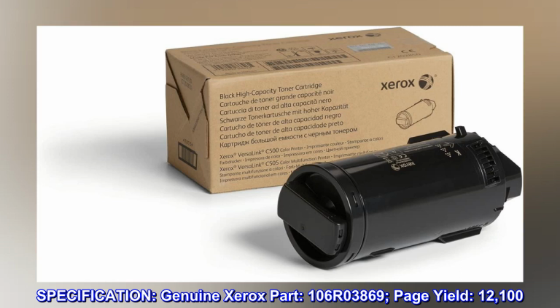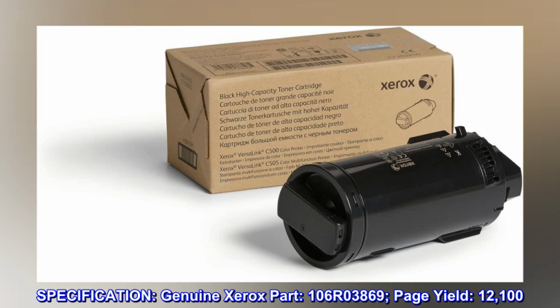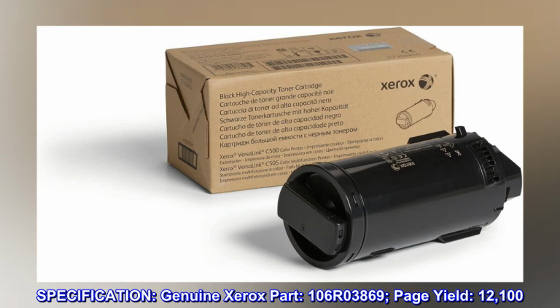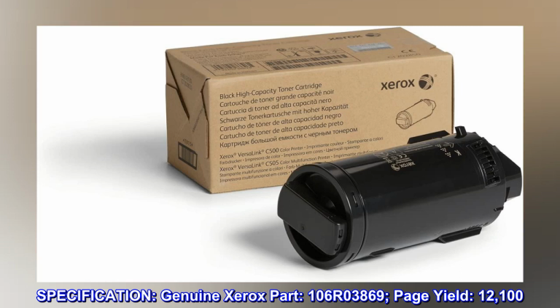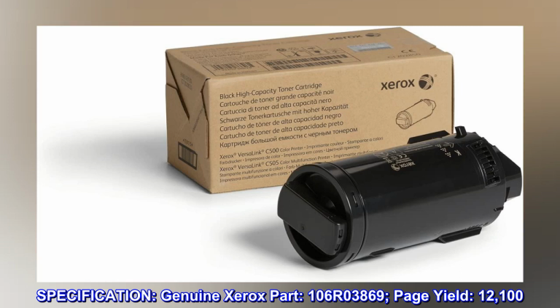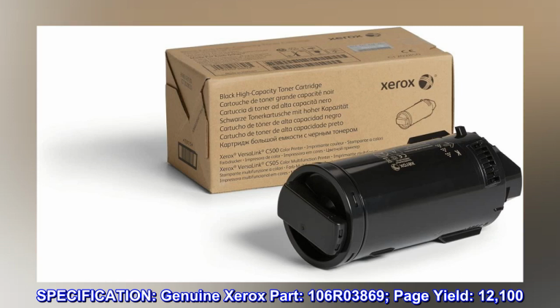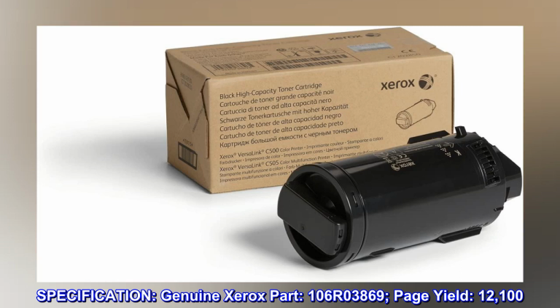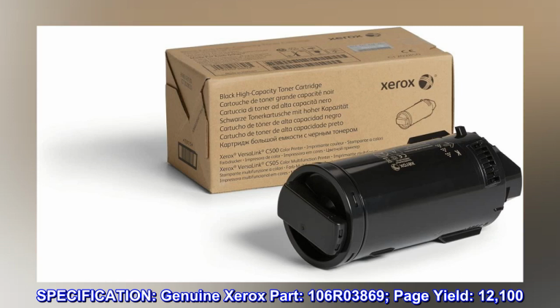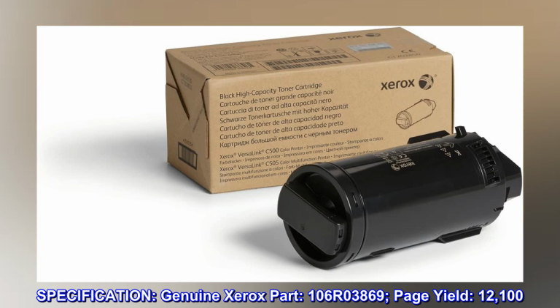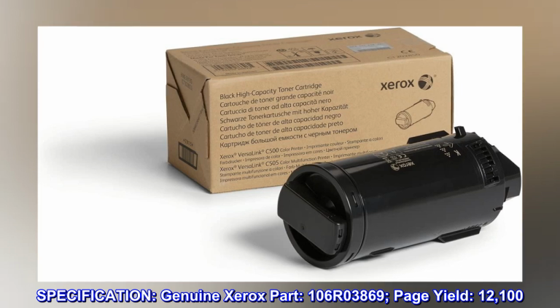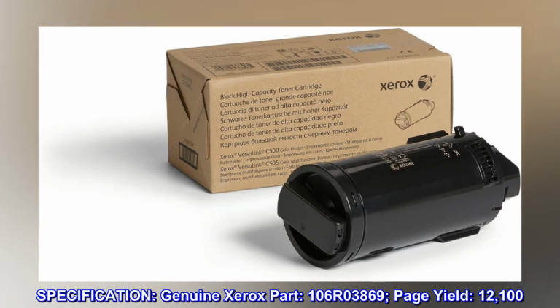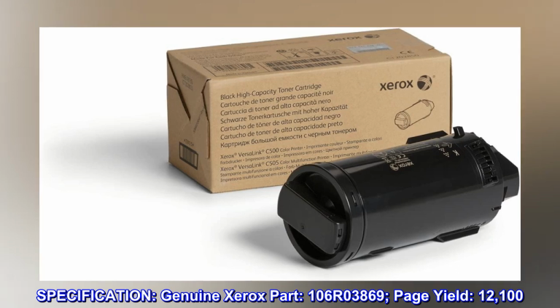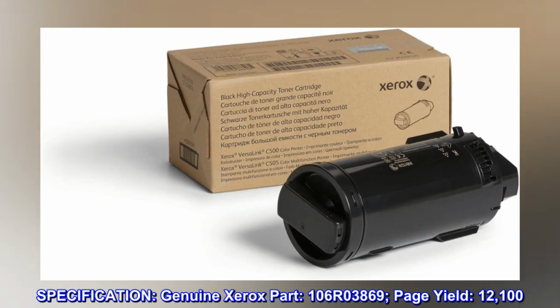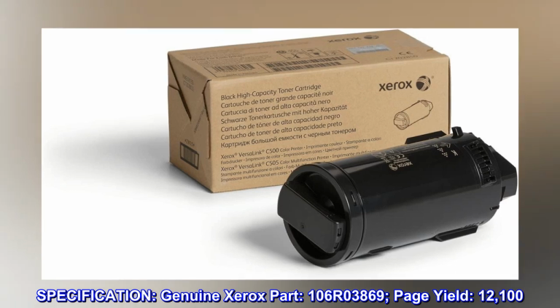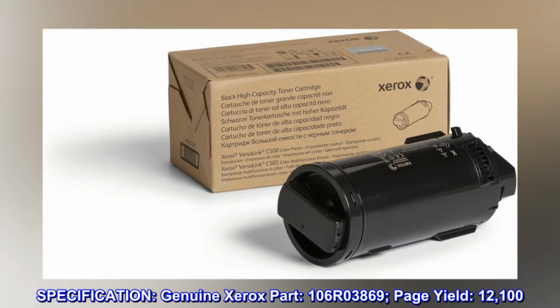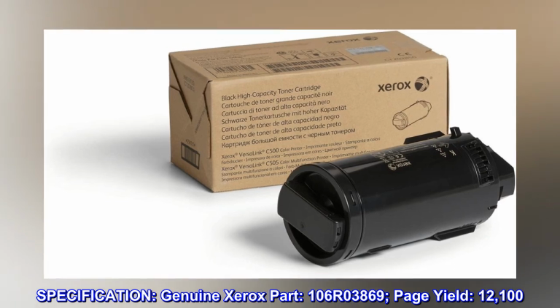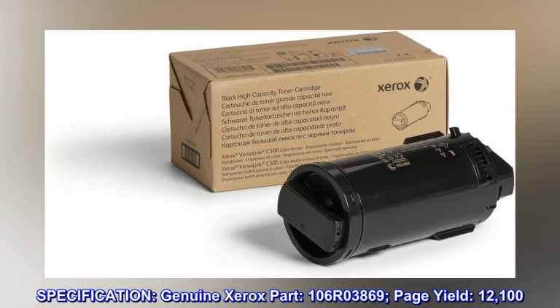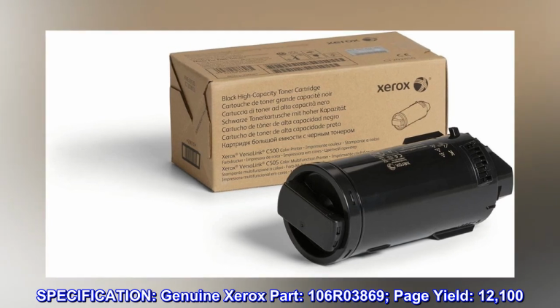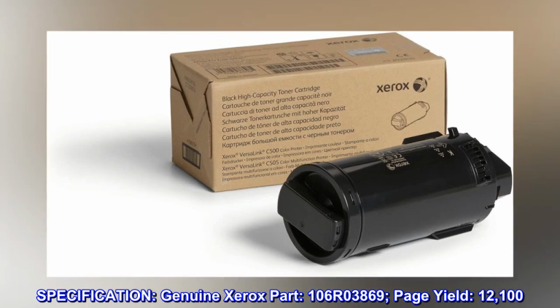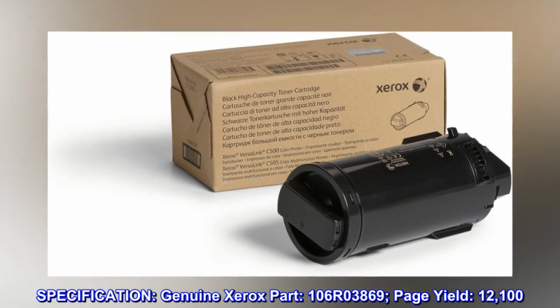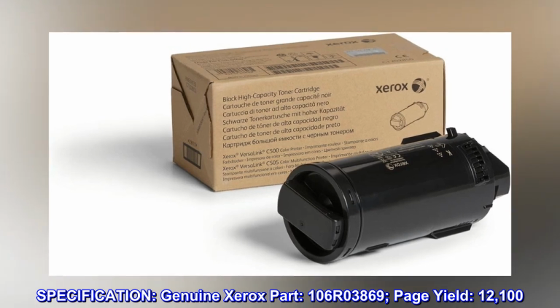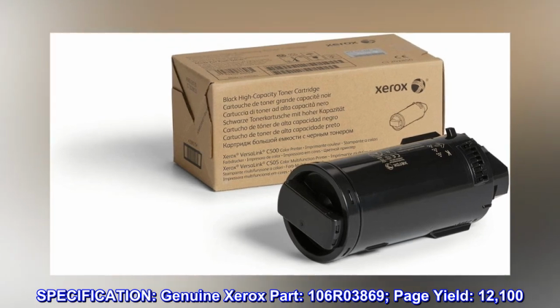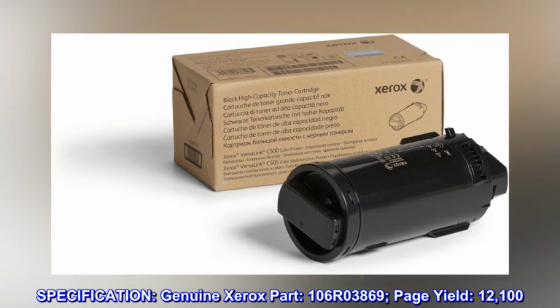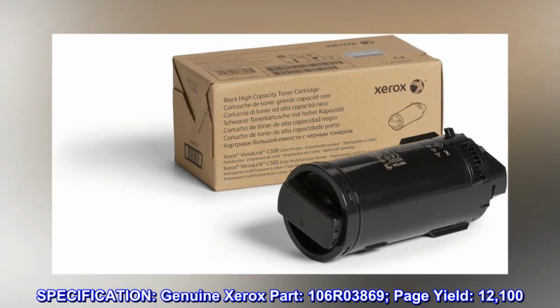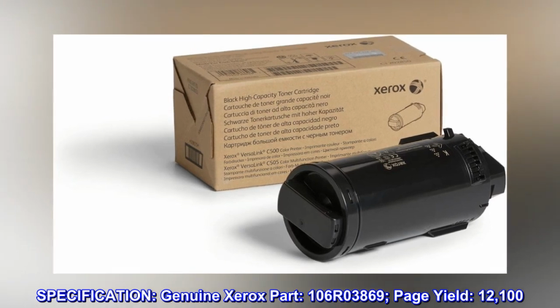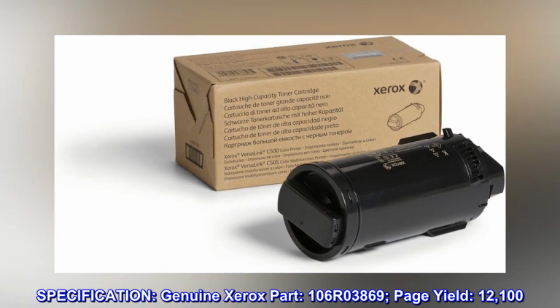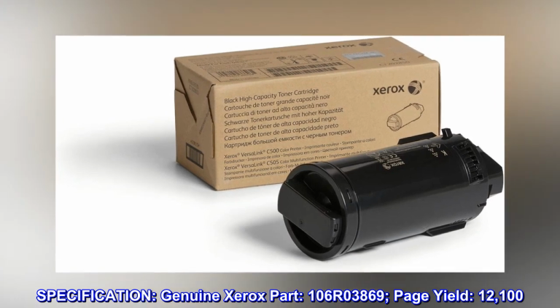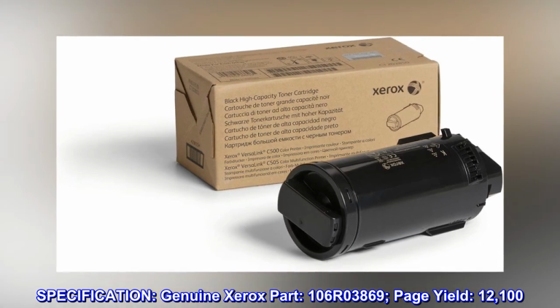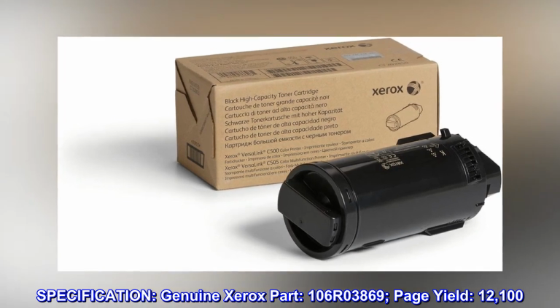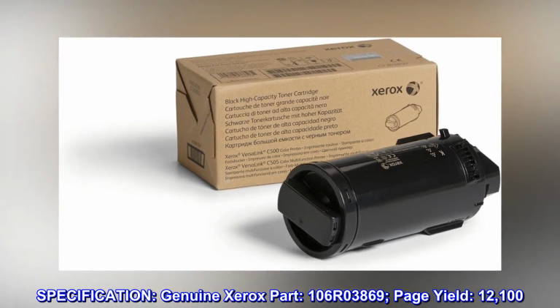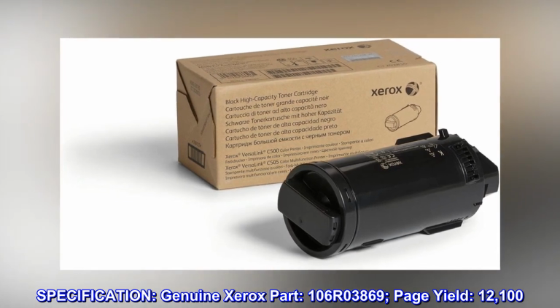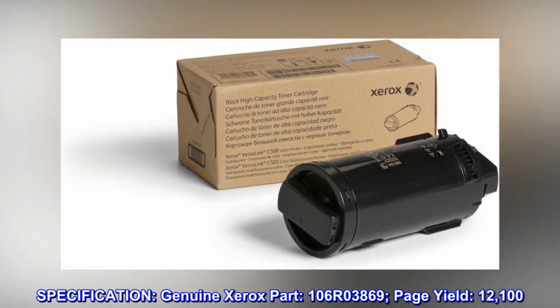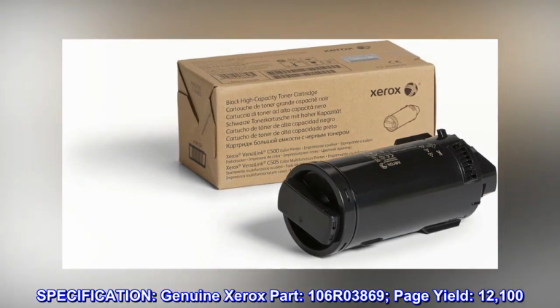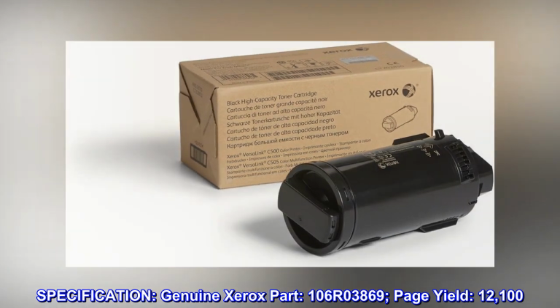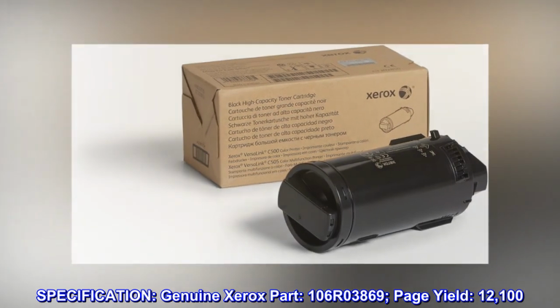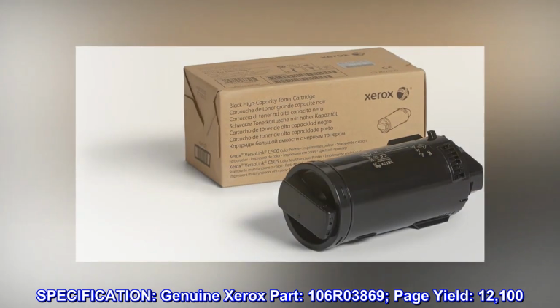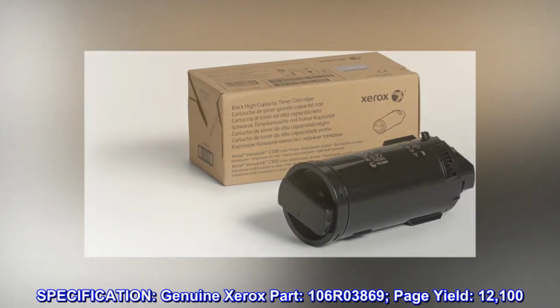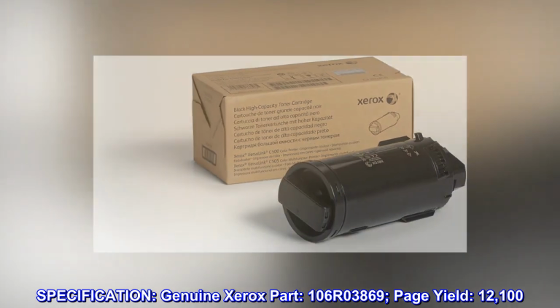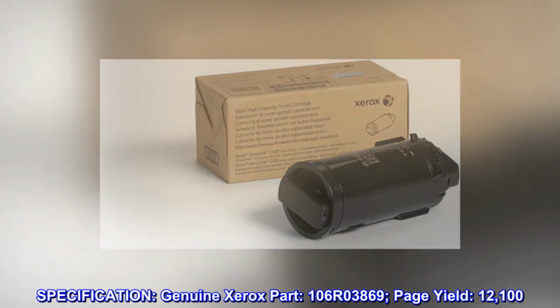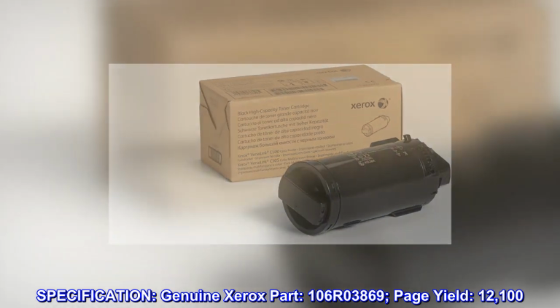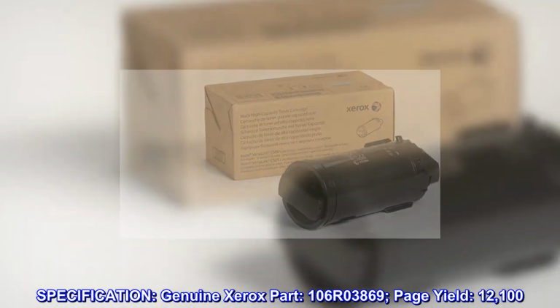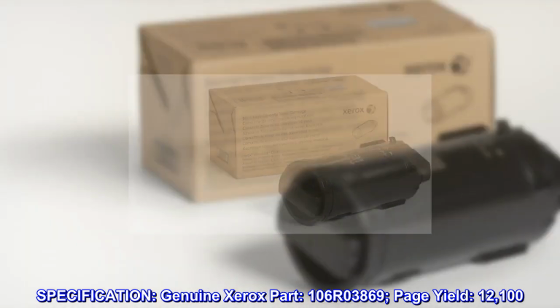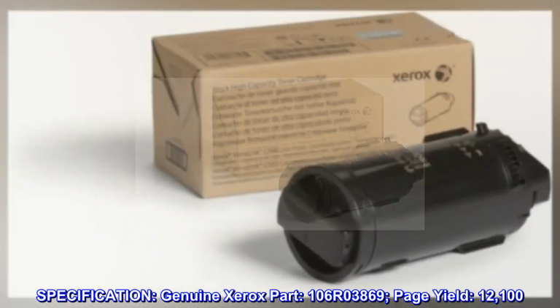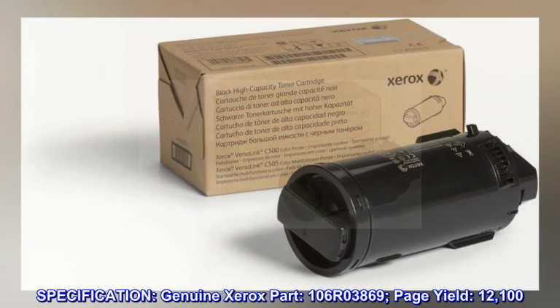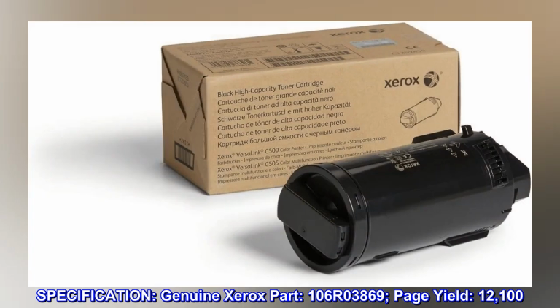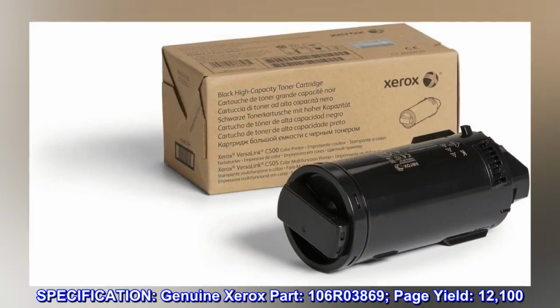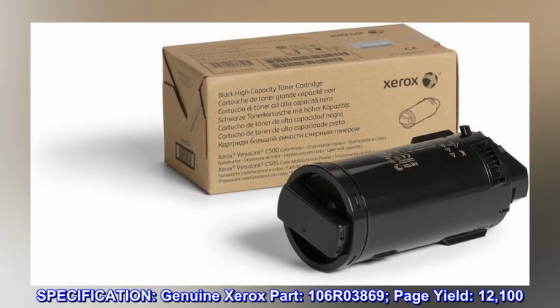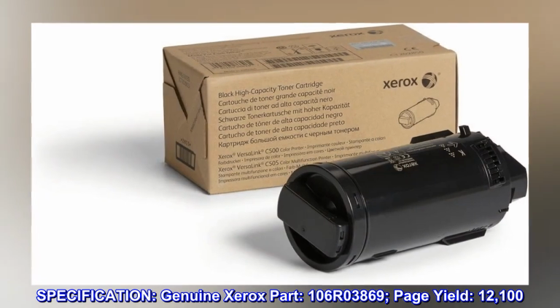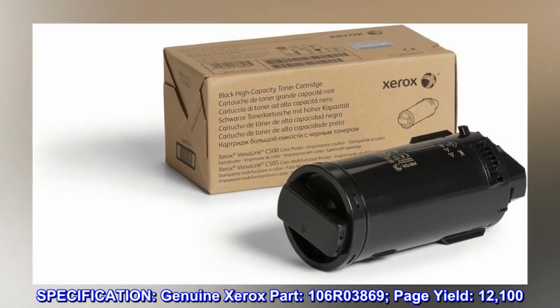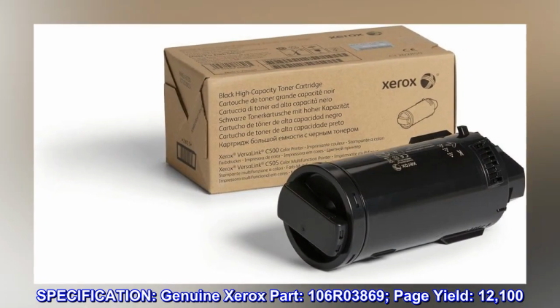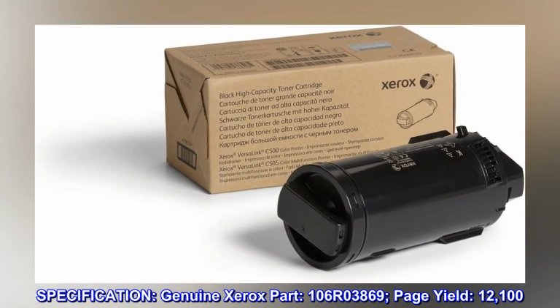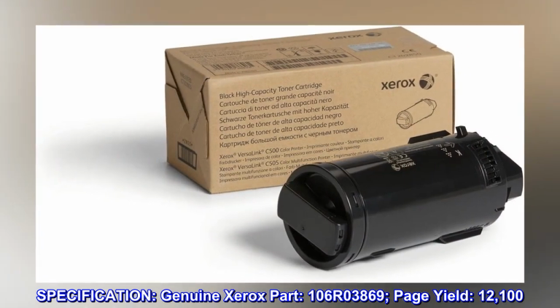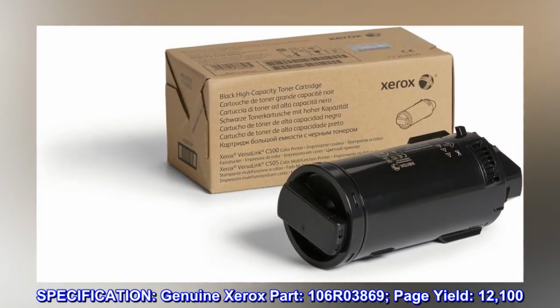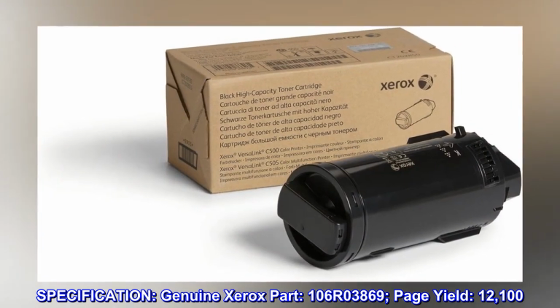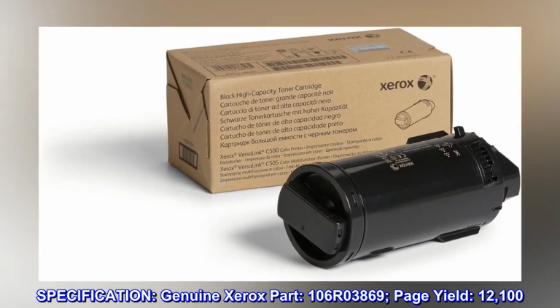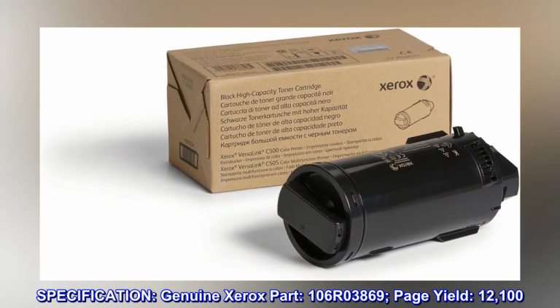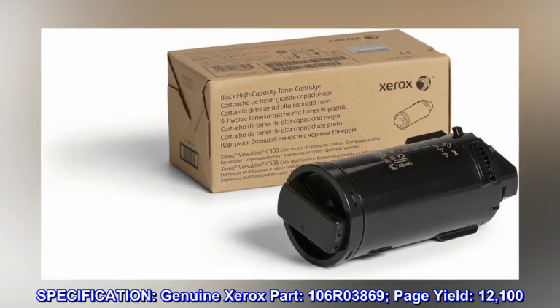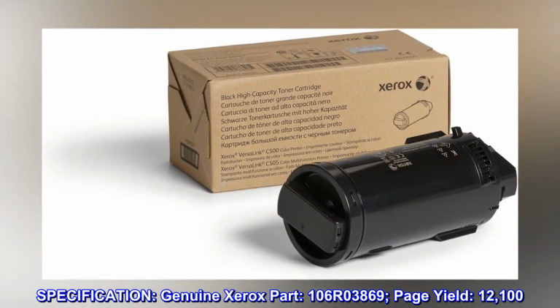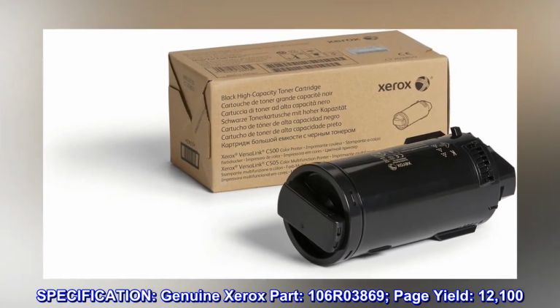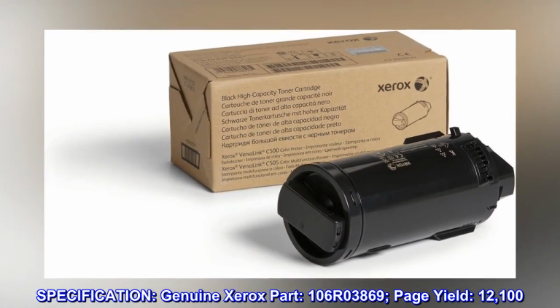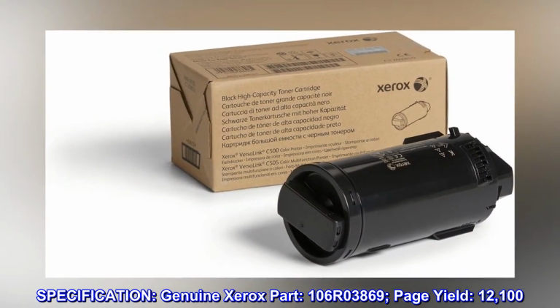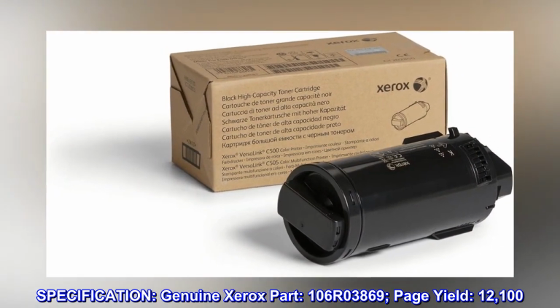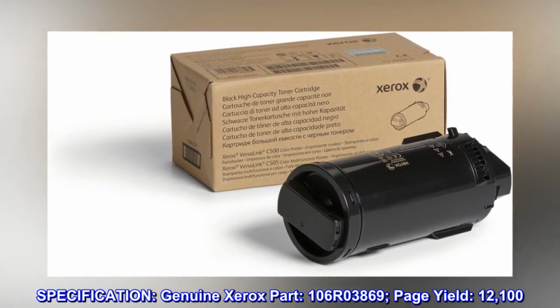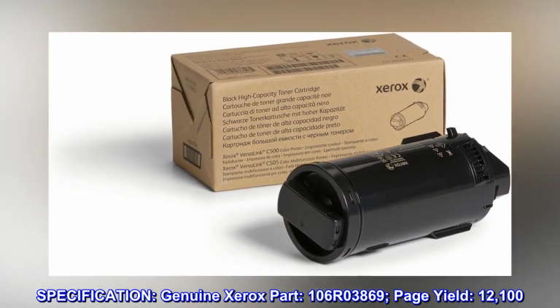Specification. Genuine Xerox Part. 106R03869. Page Yield: 12,100.